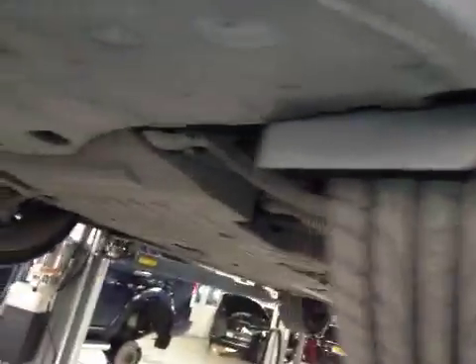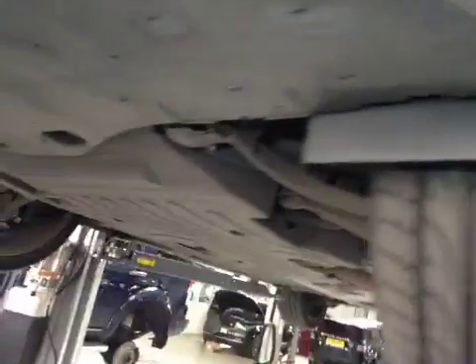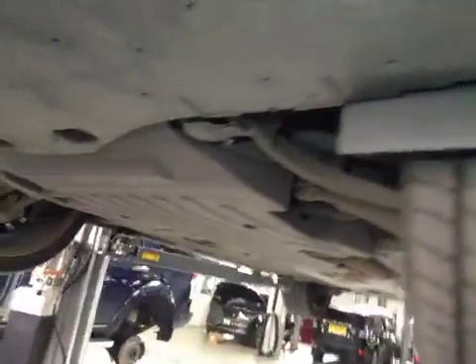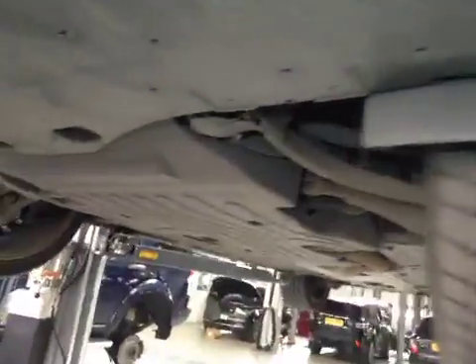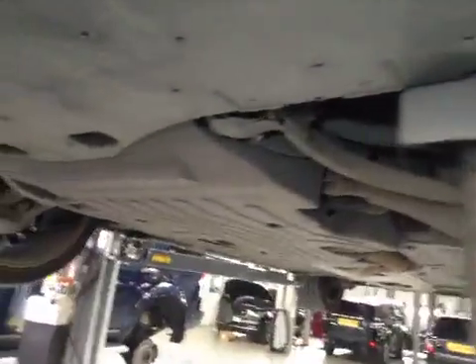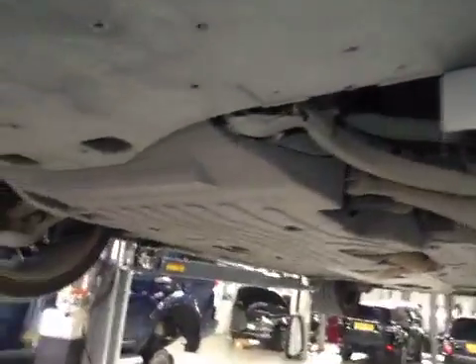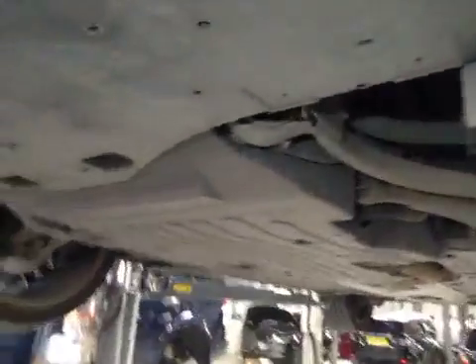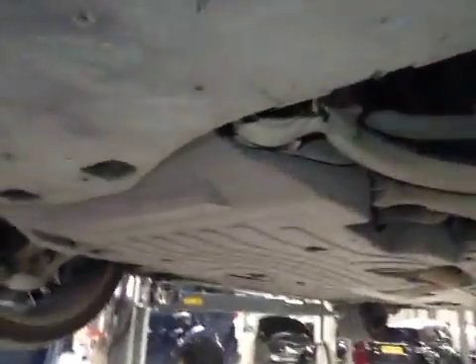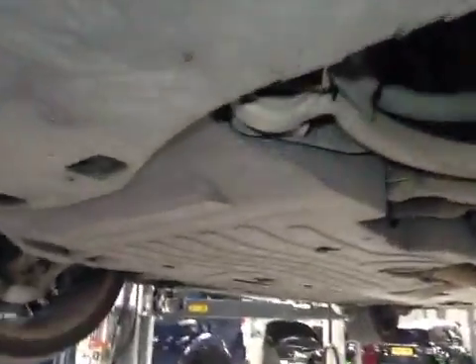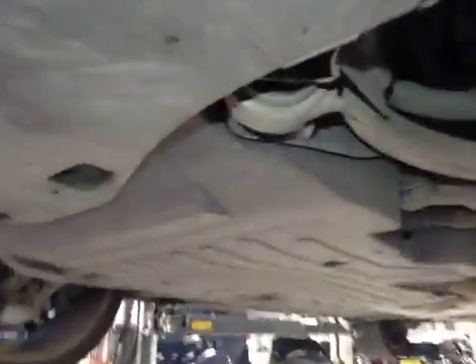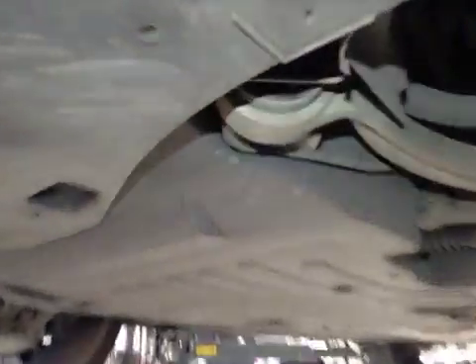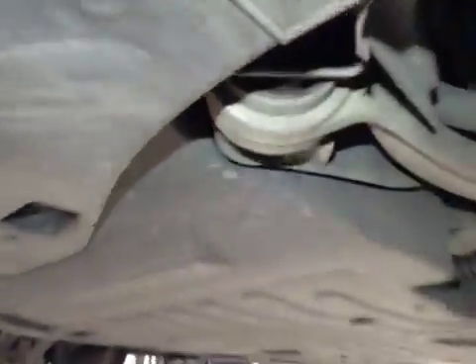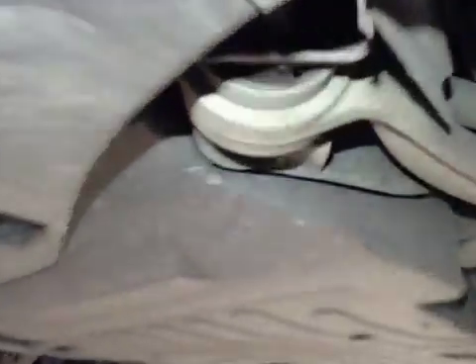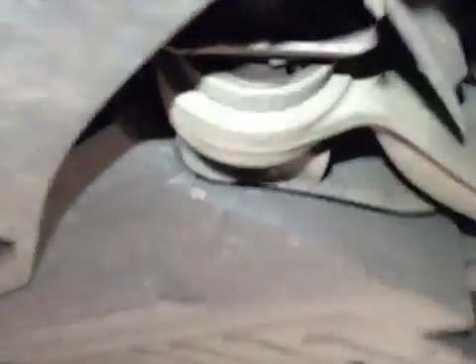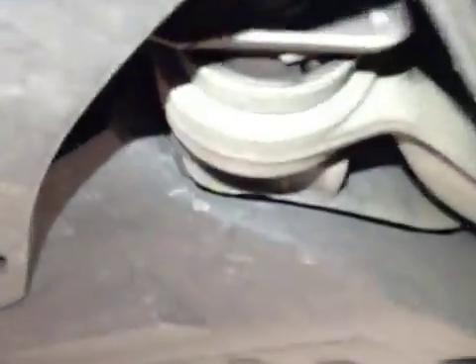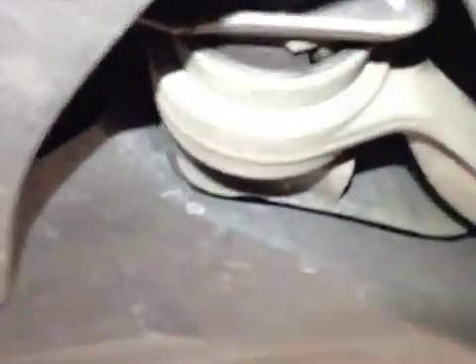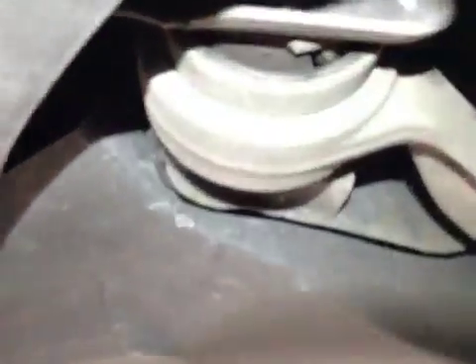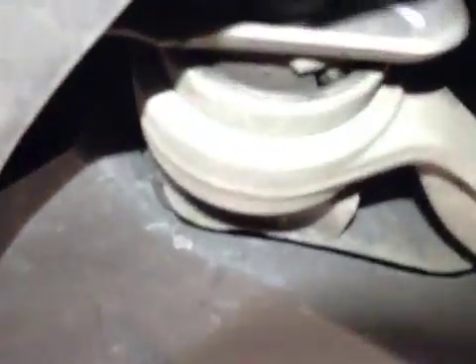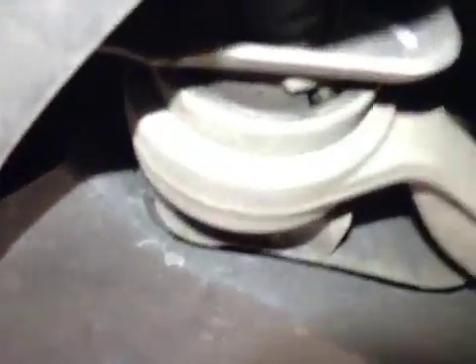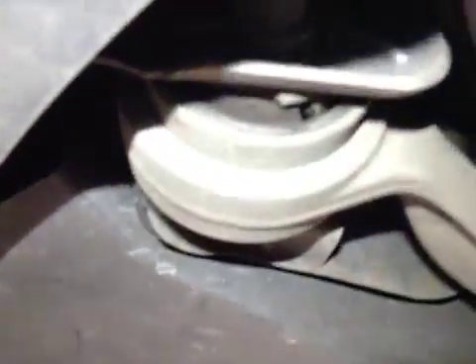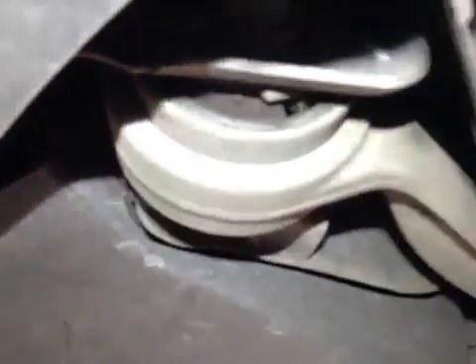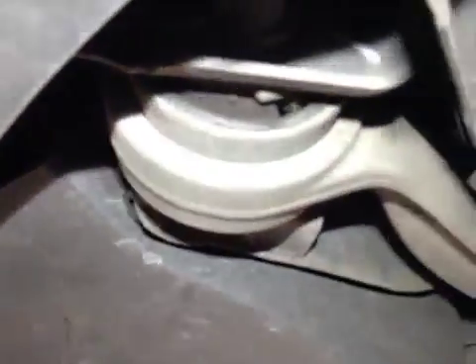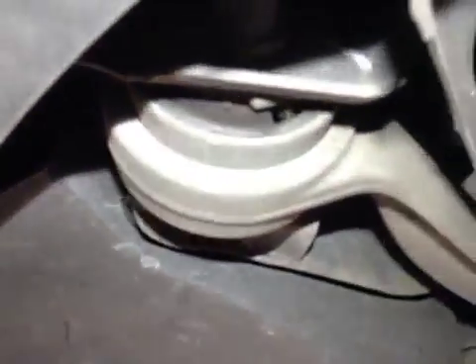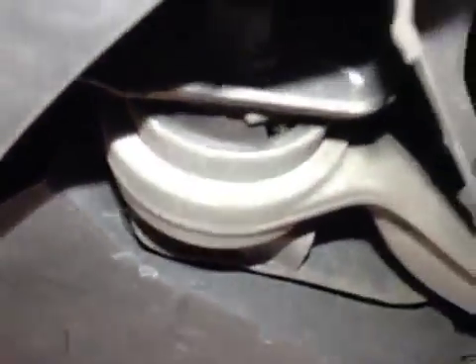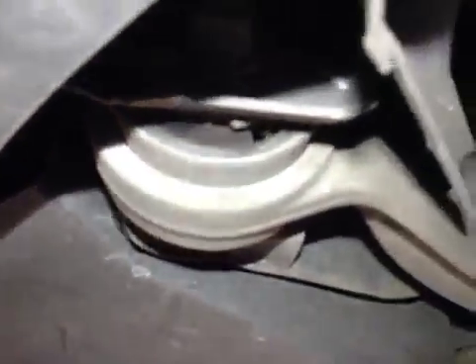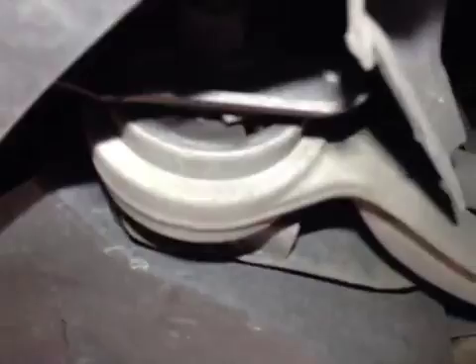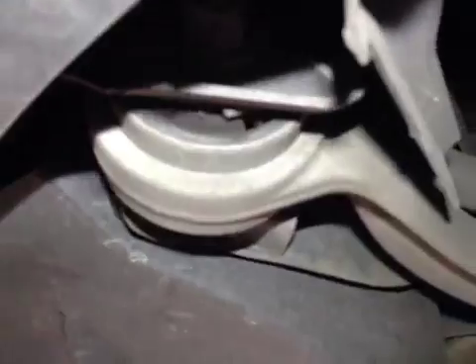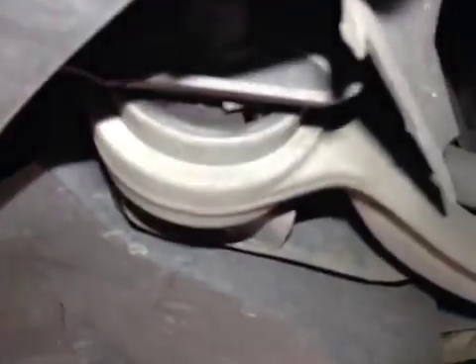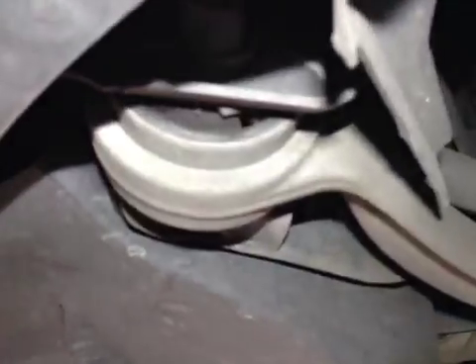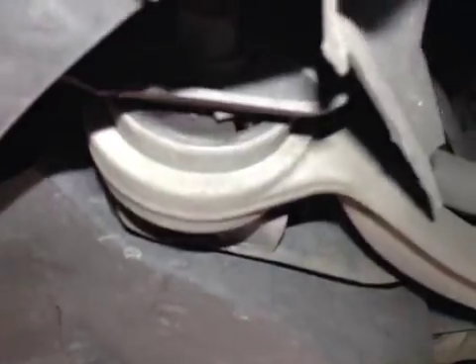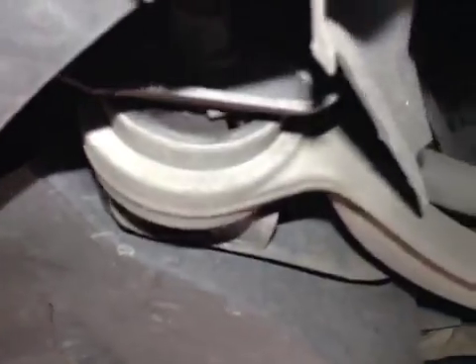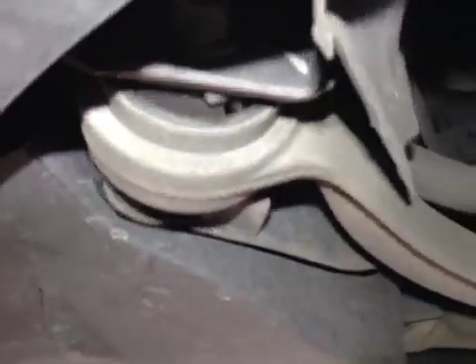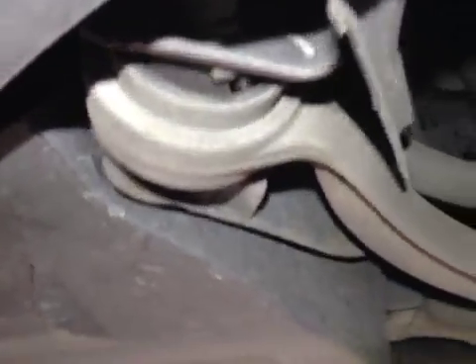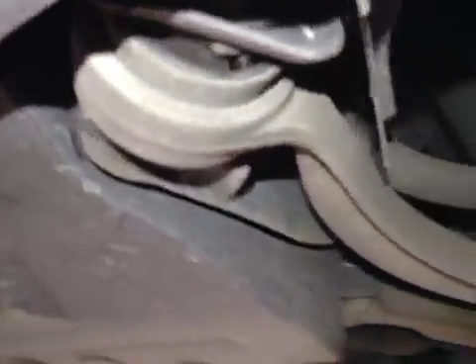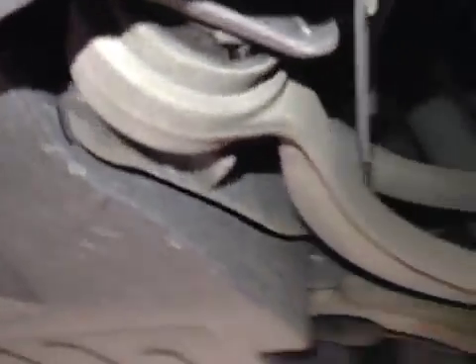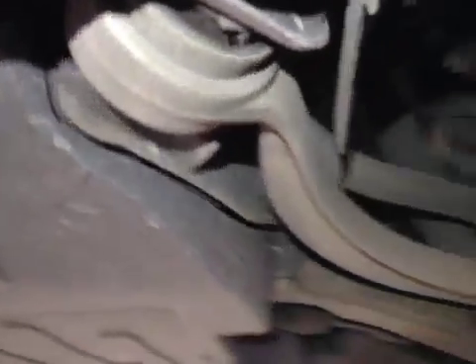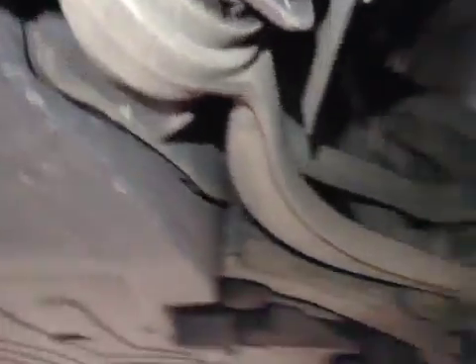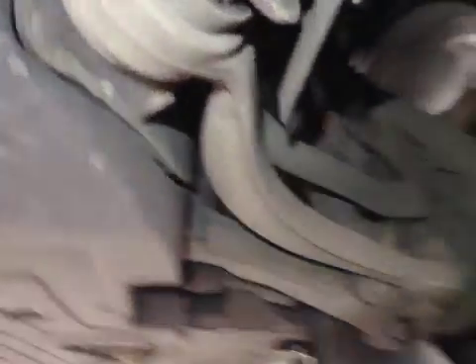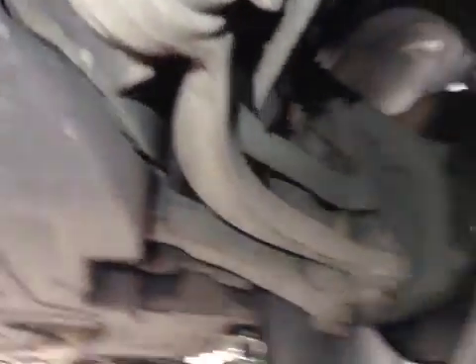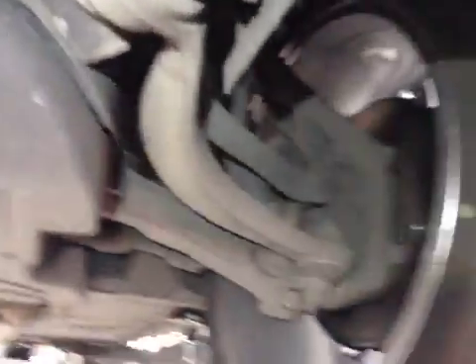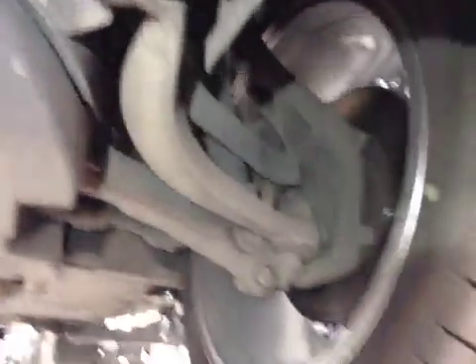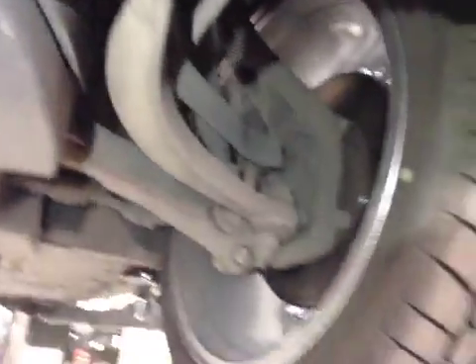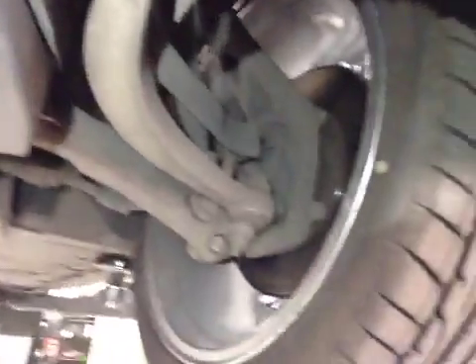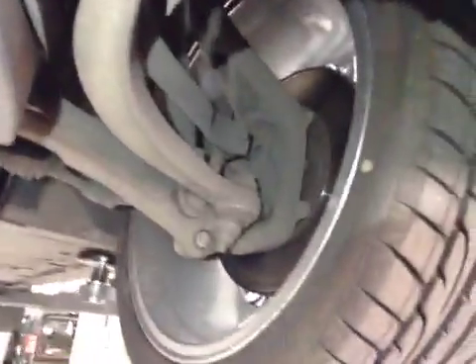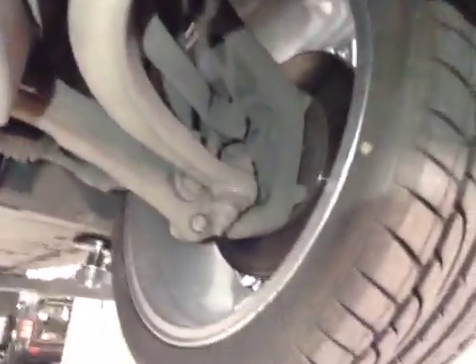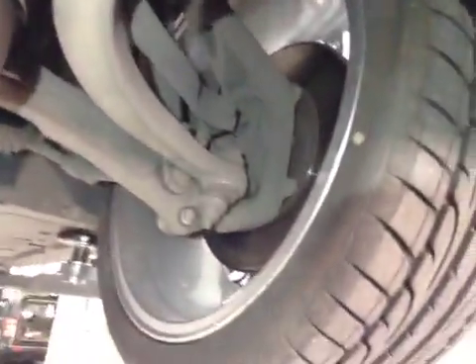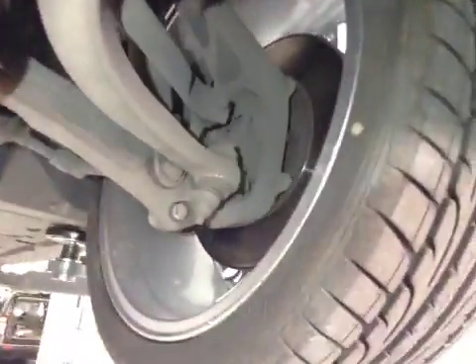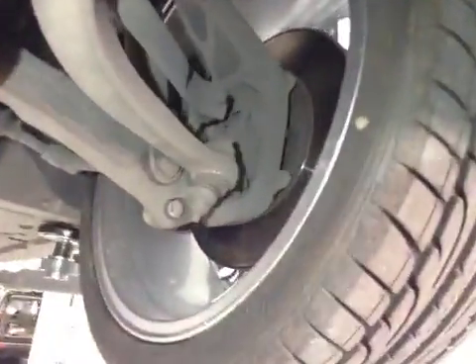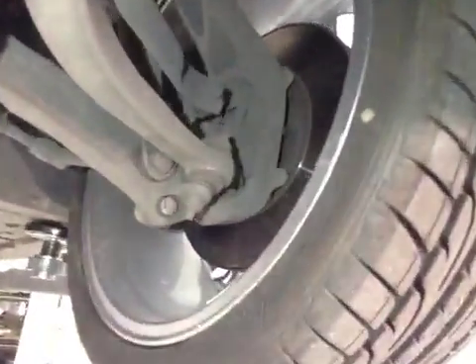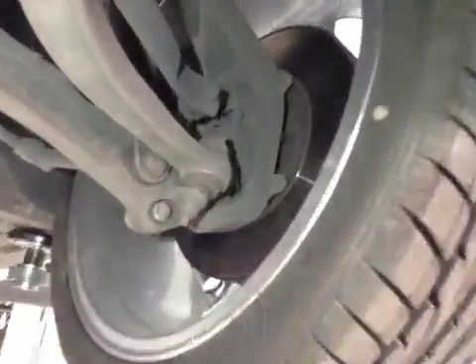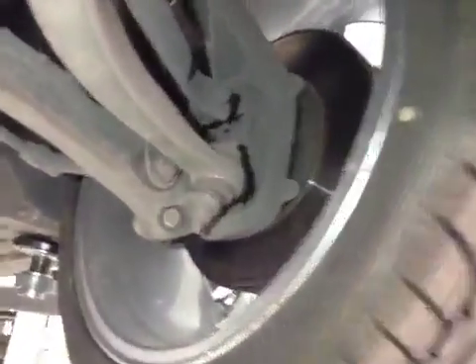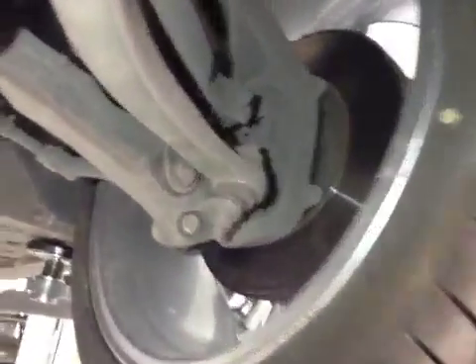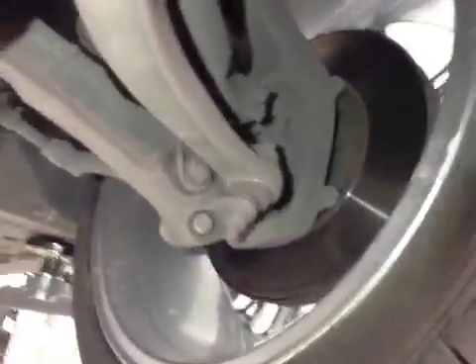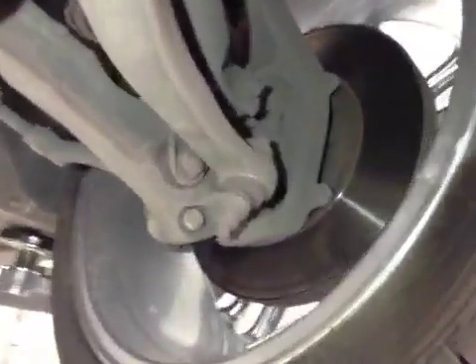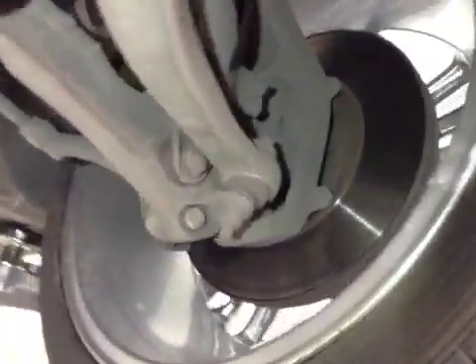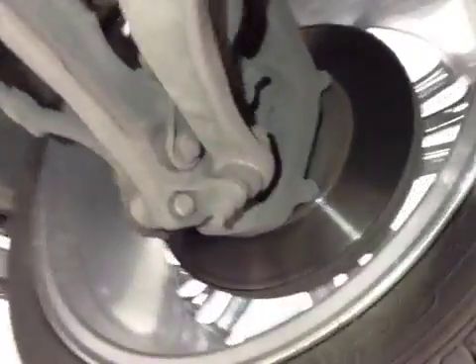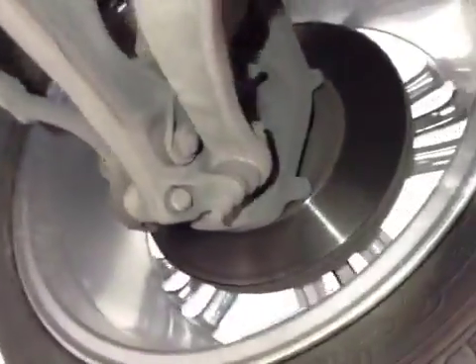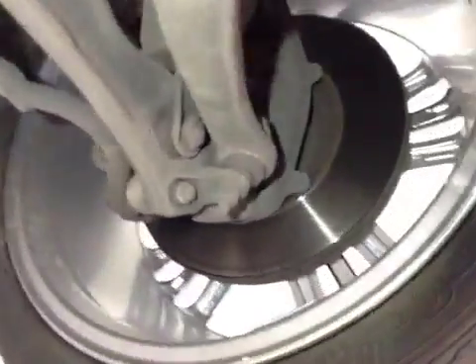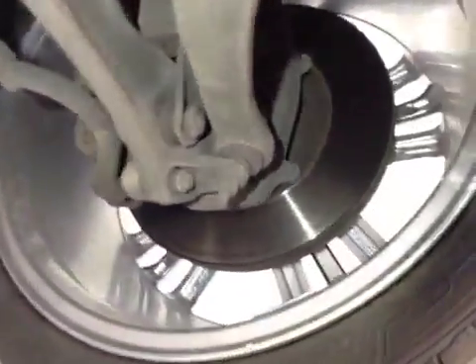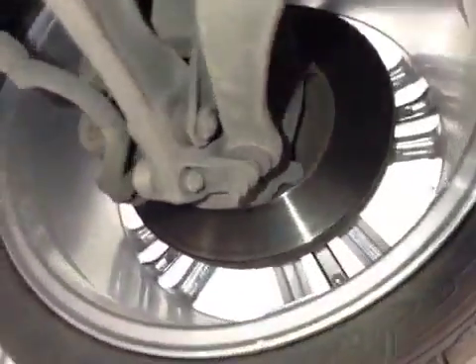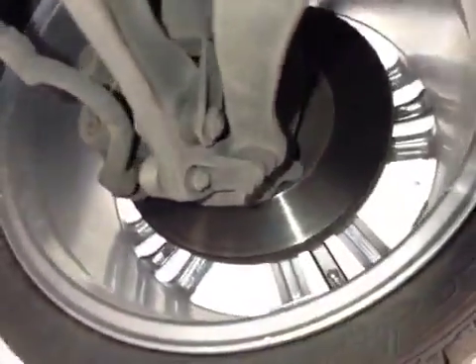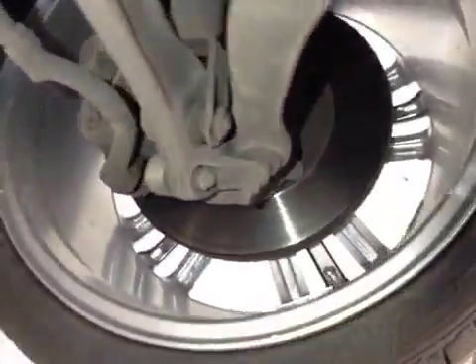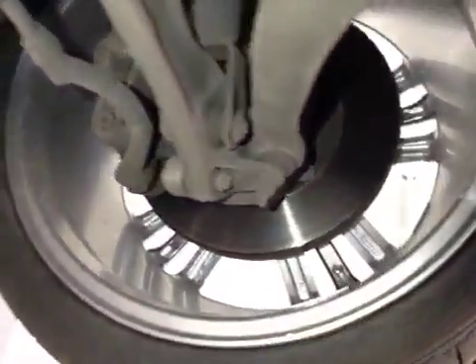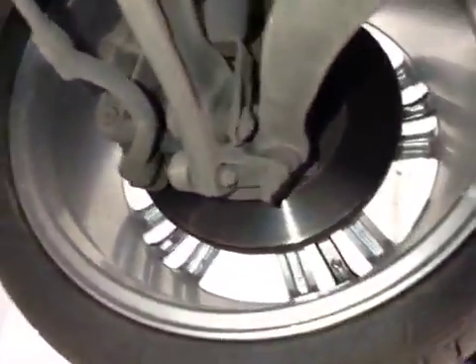Front suspension: the front lower wishbone bushes are starting to split. Recommend replacing them and a four-wheel alignment.